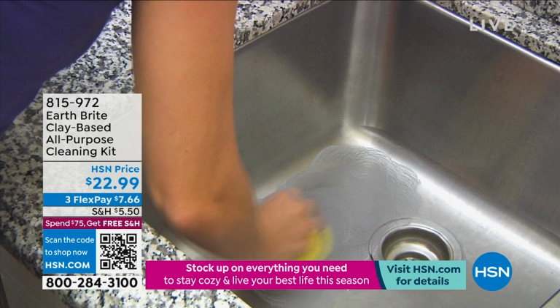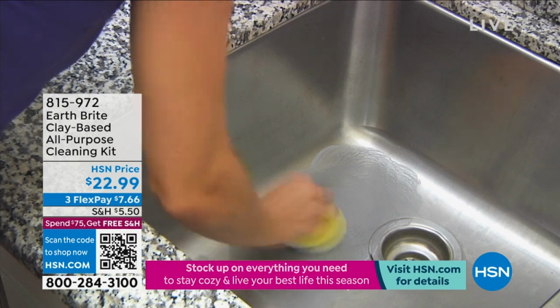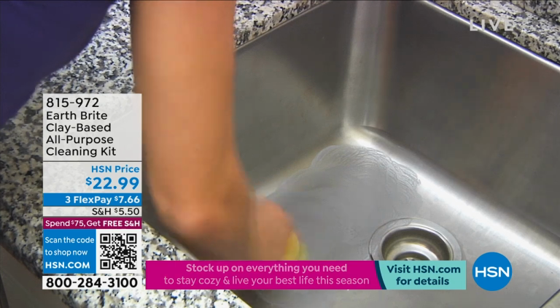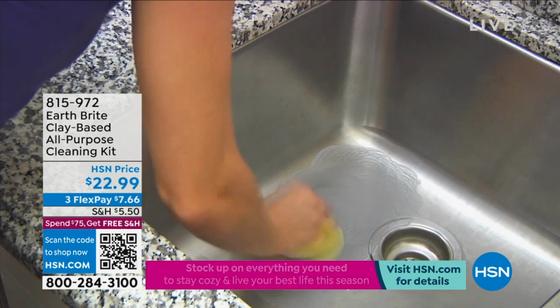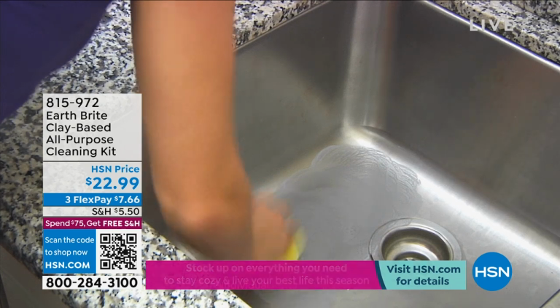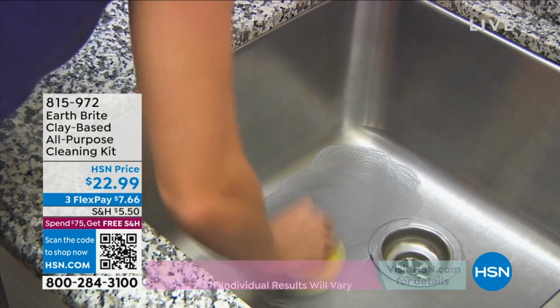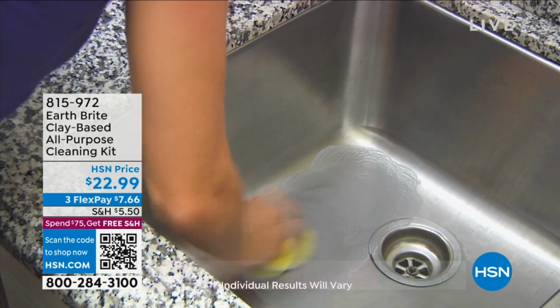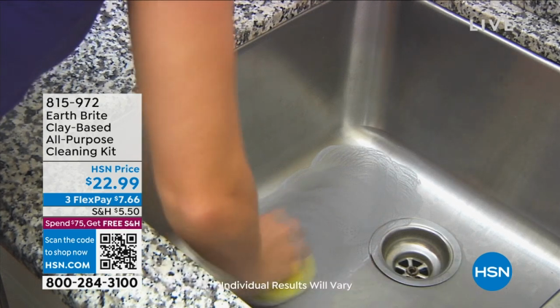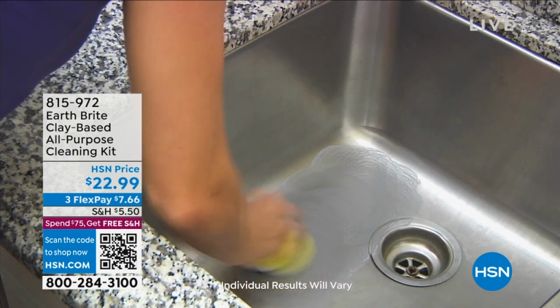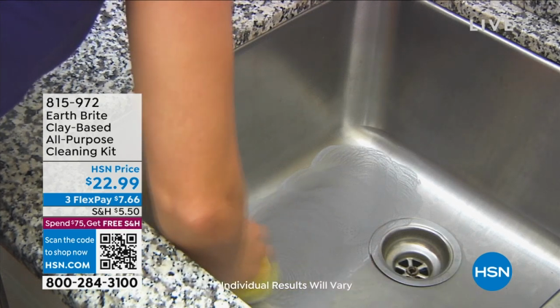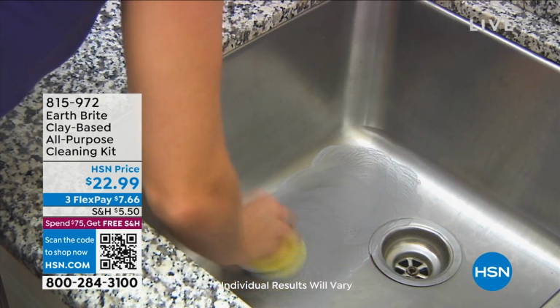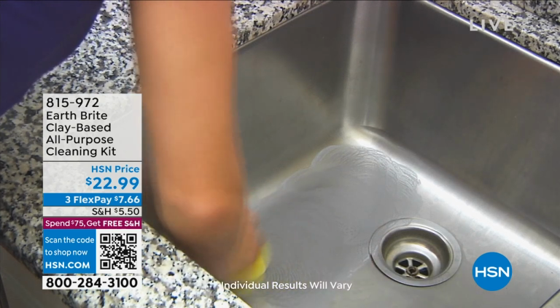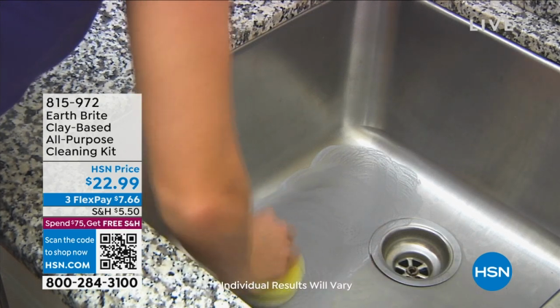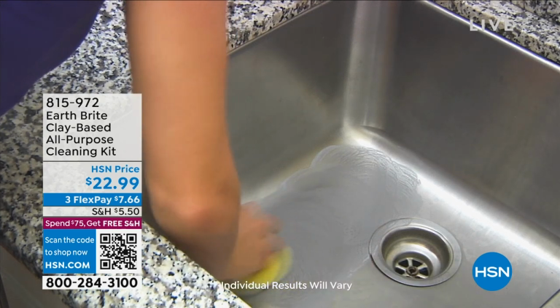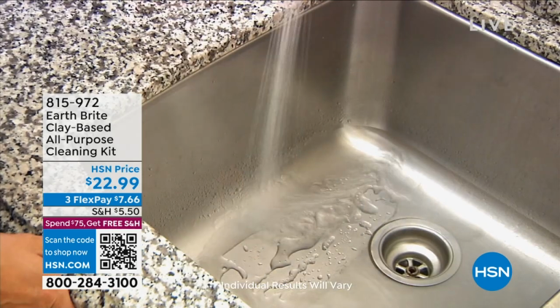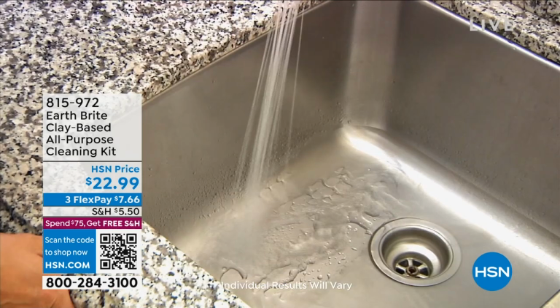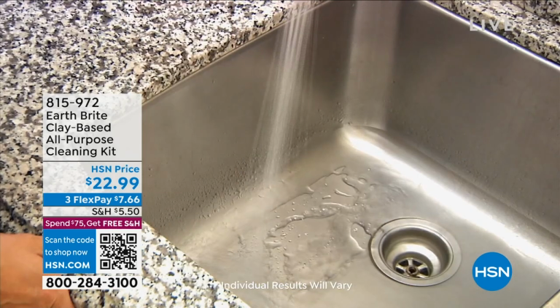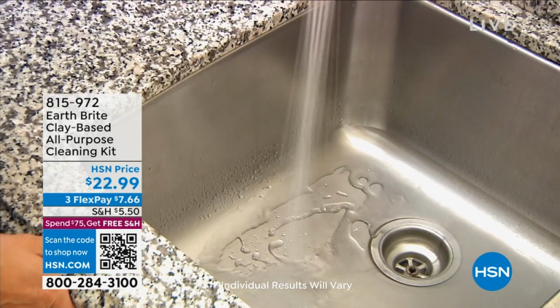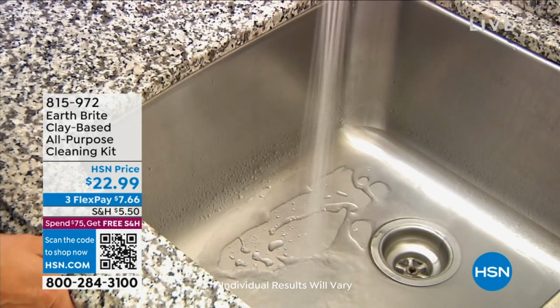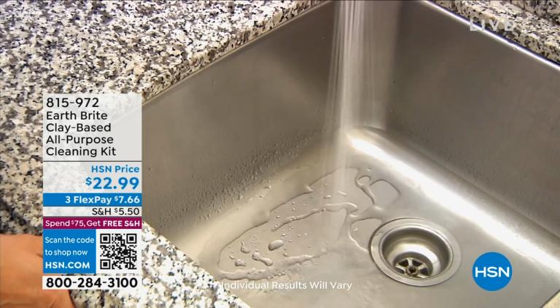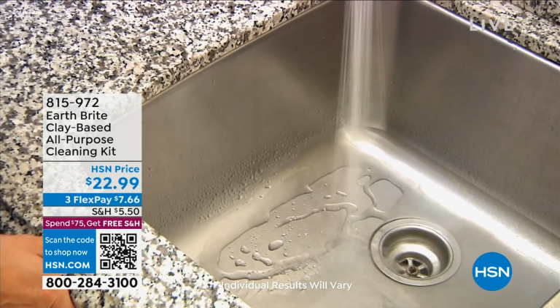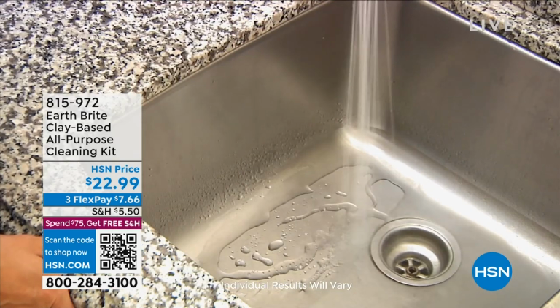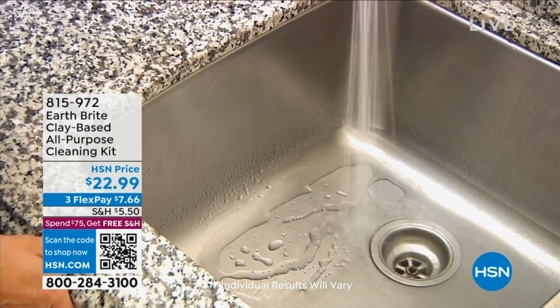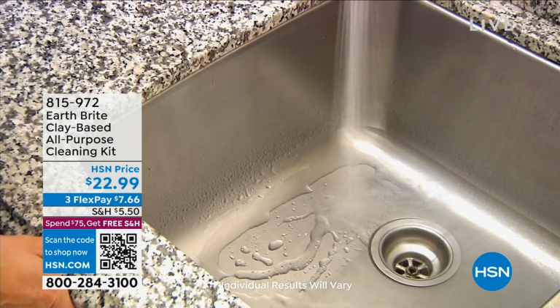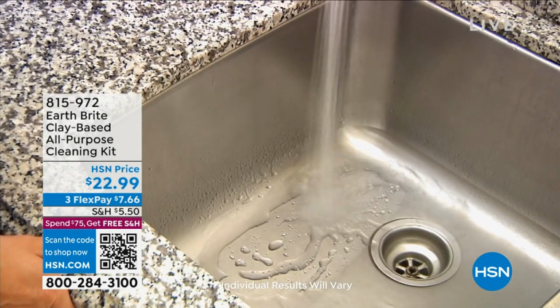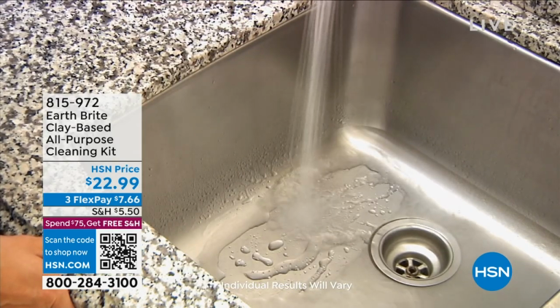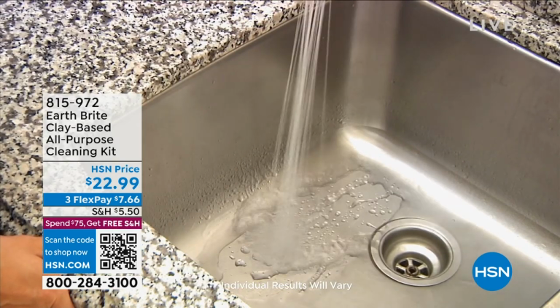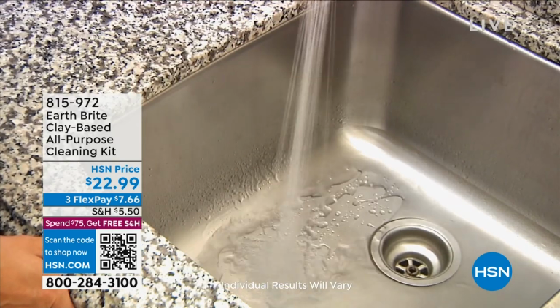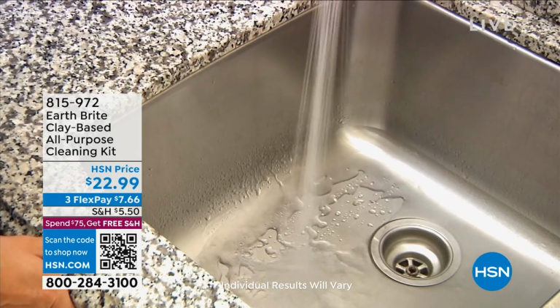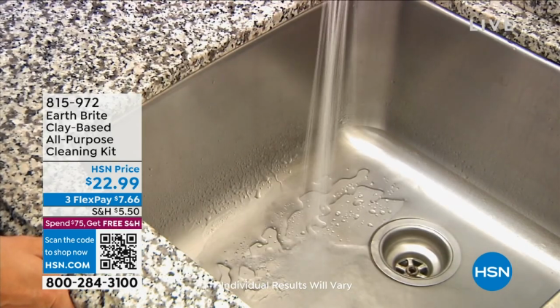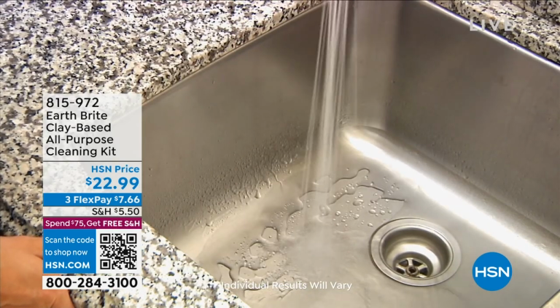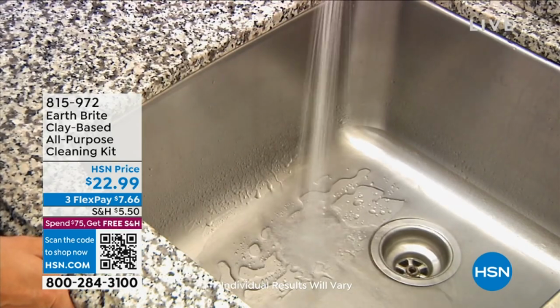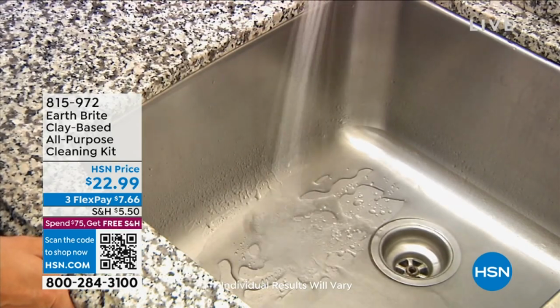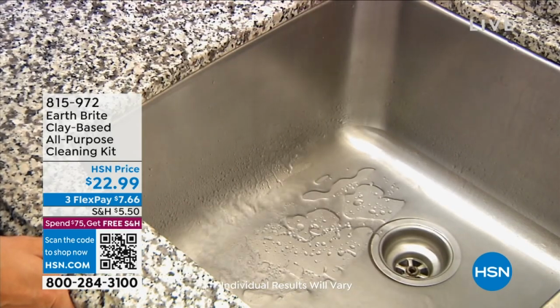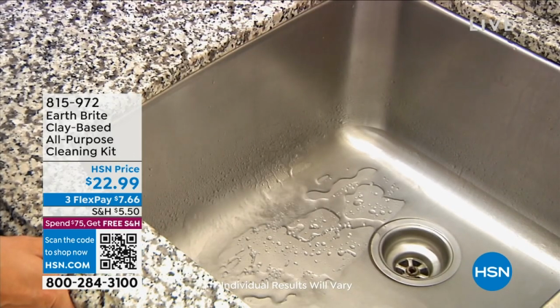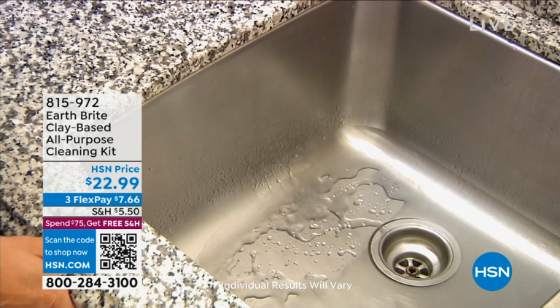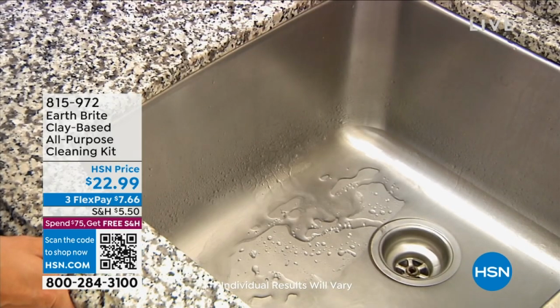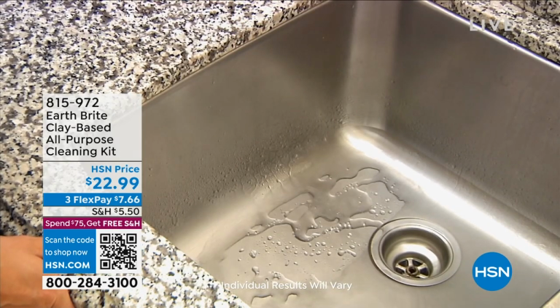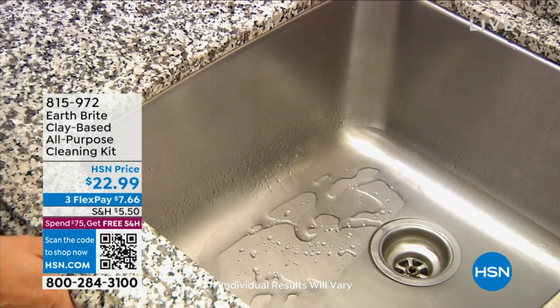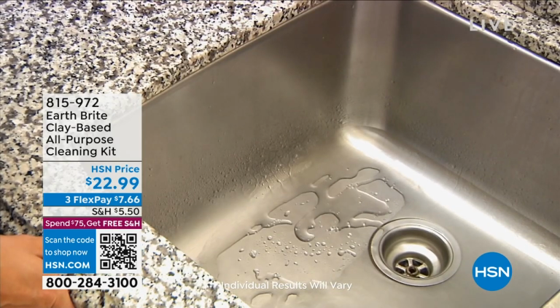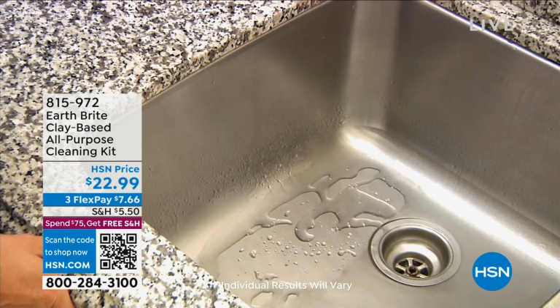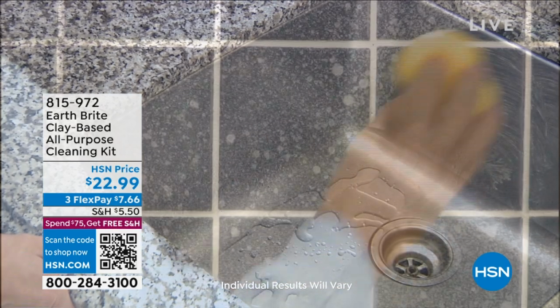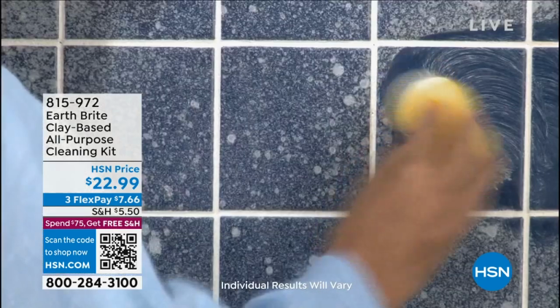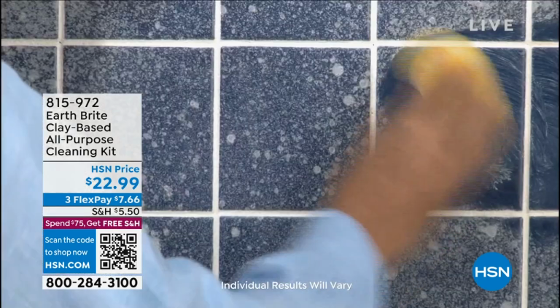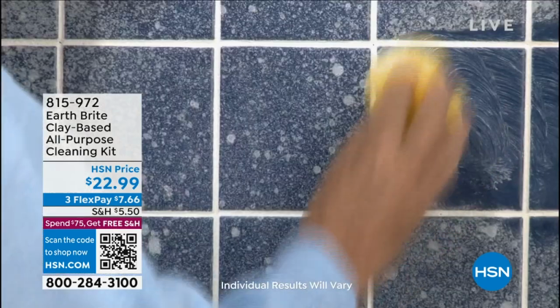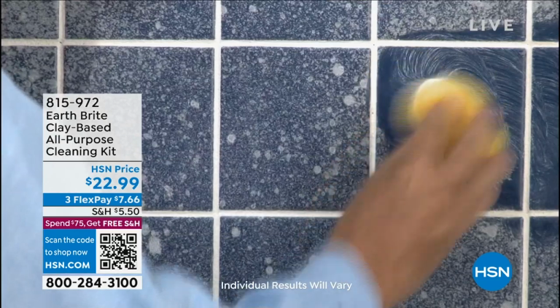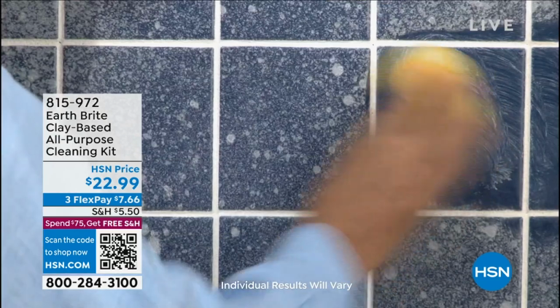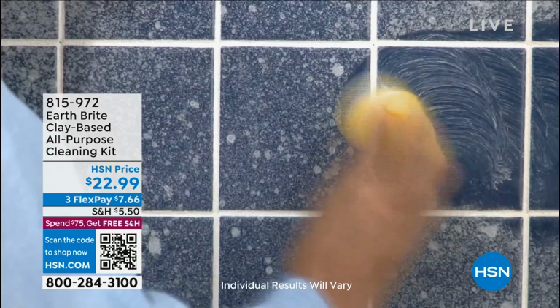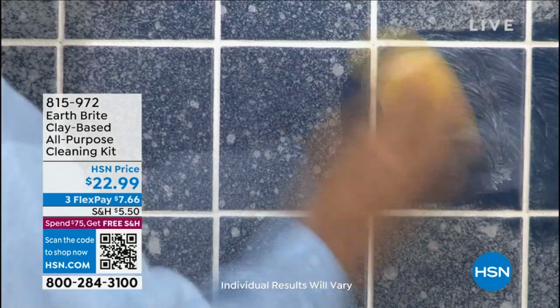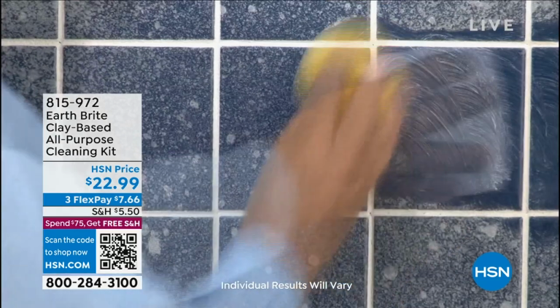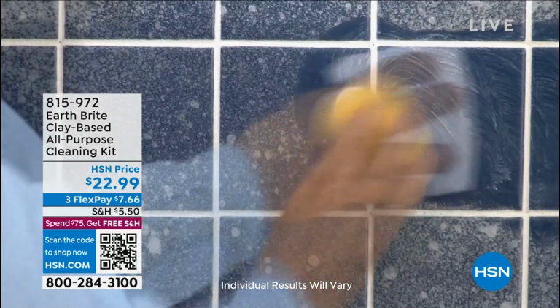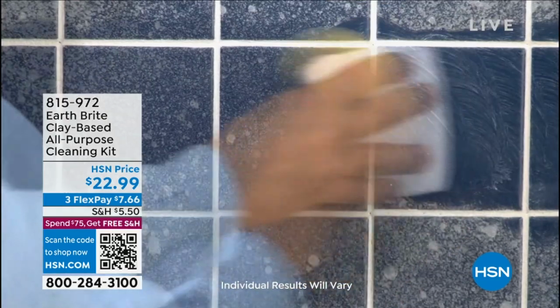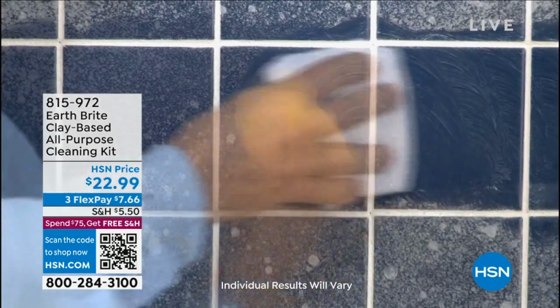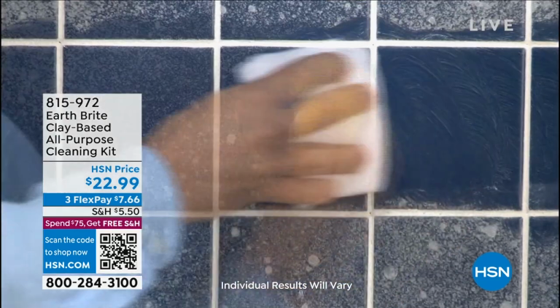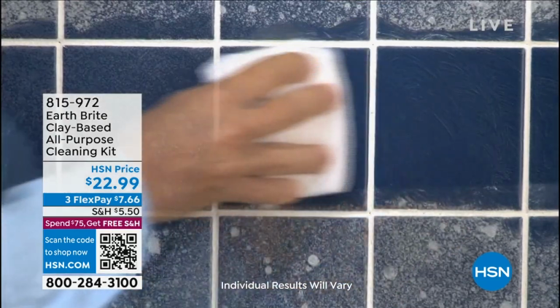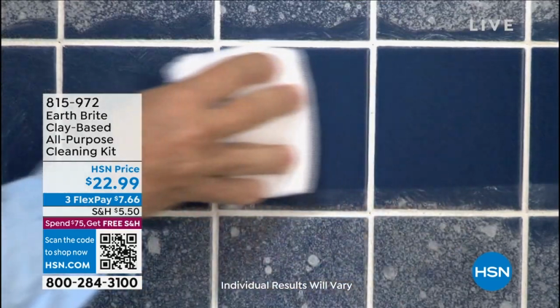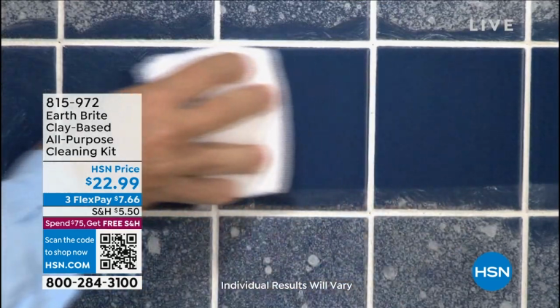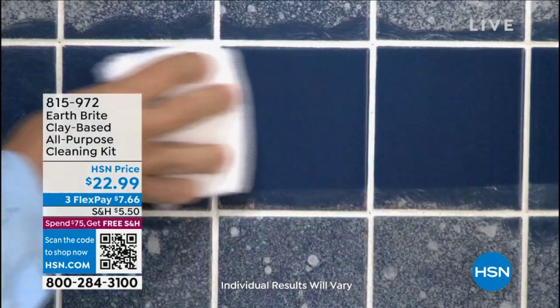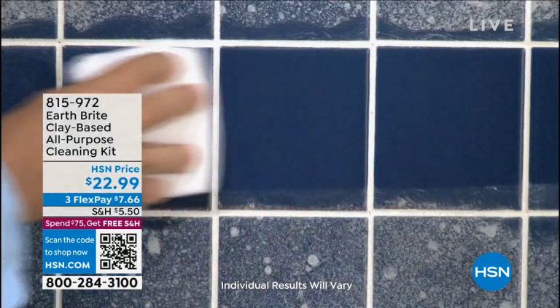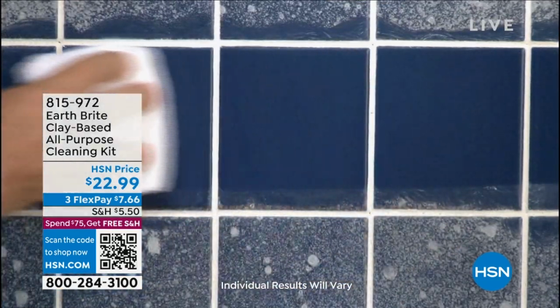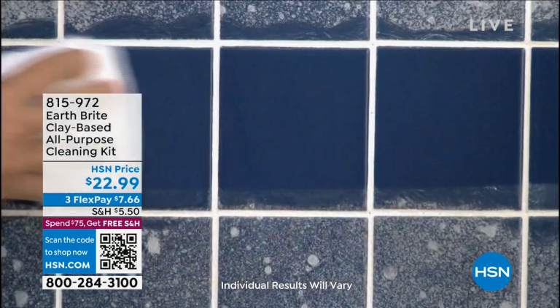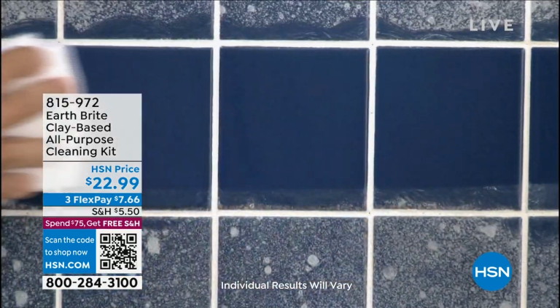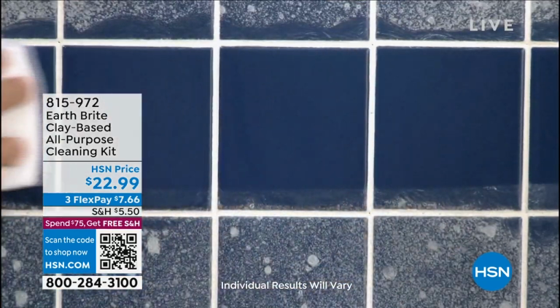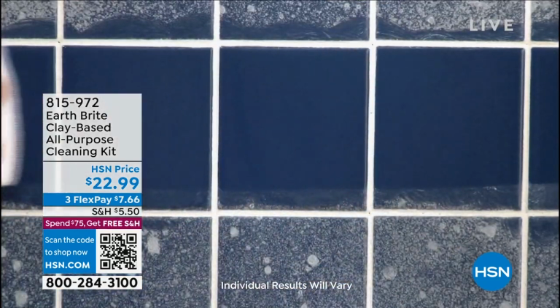Clay to clean, polish, protect, even repel water all throughout your home.